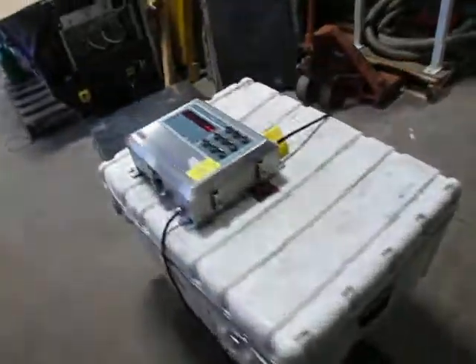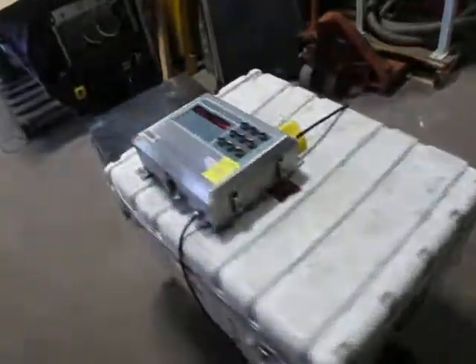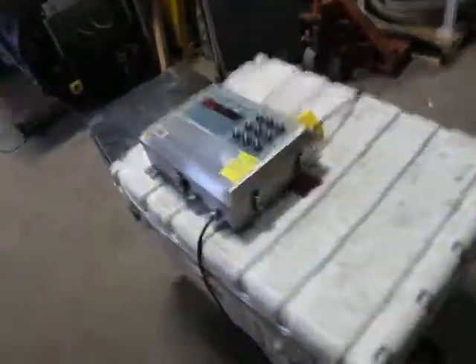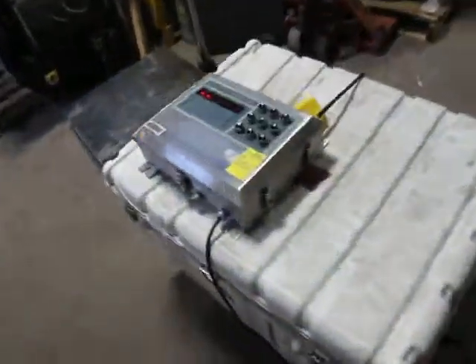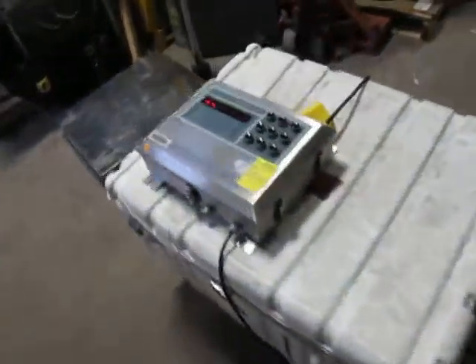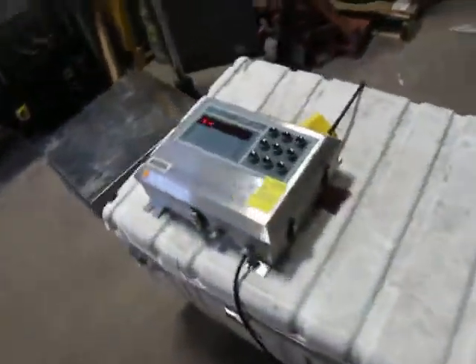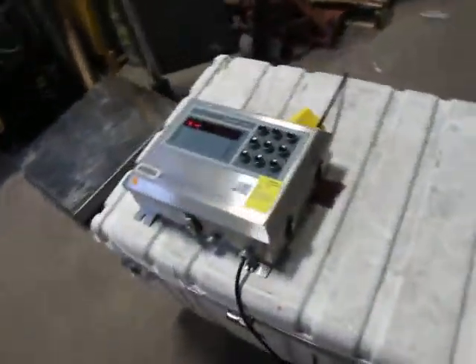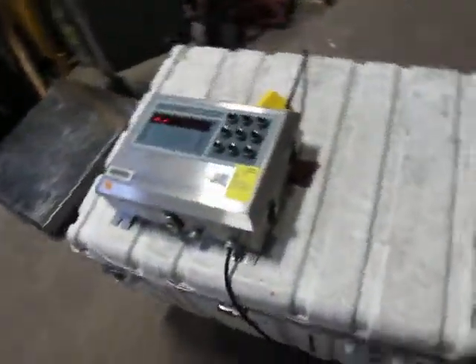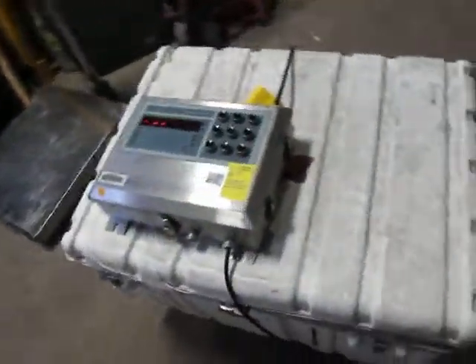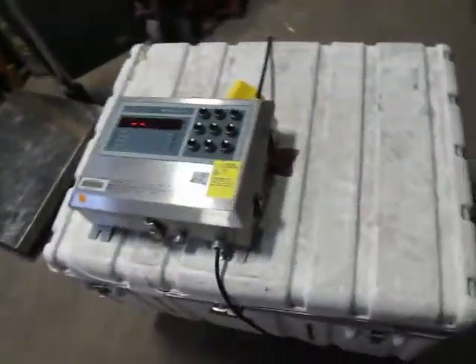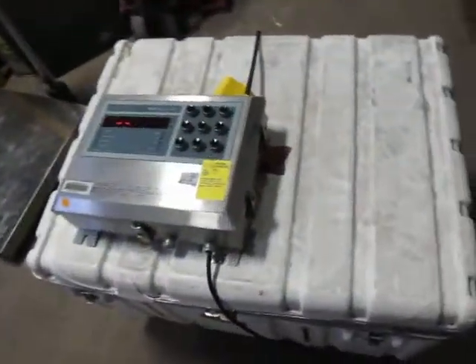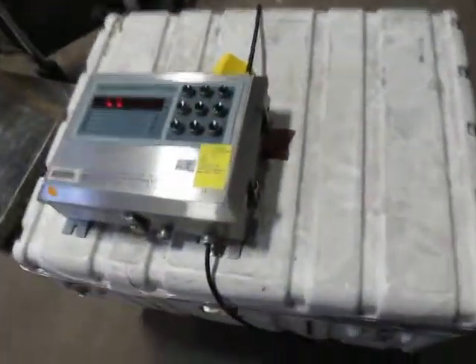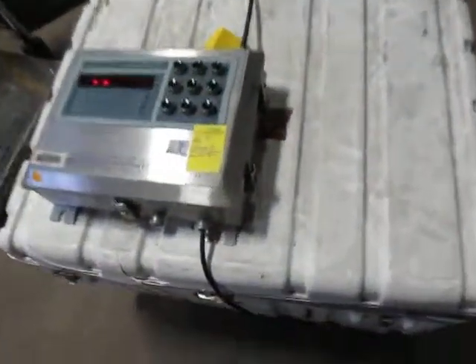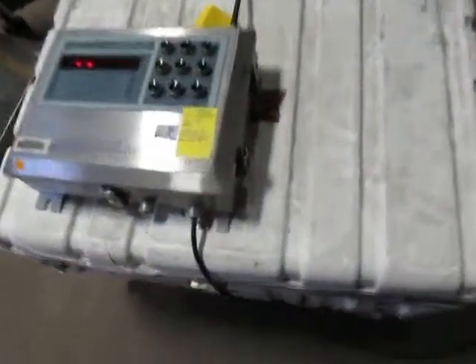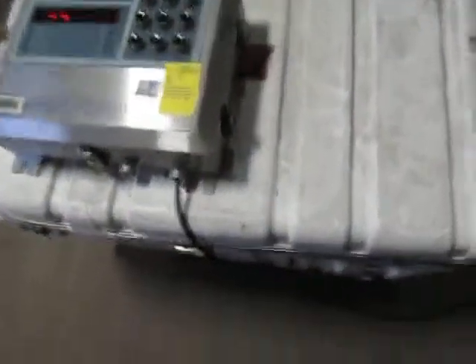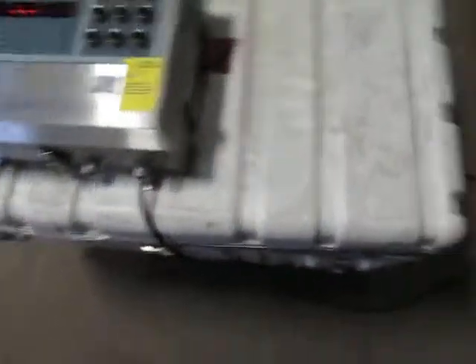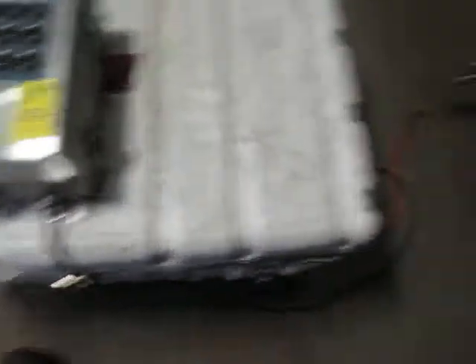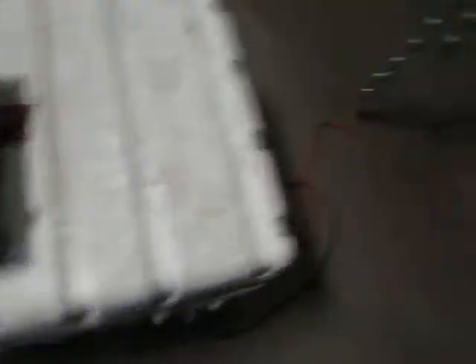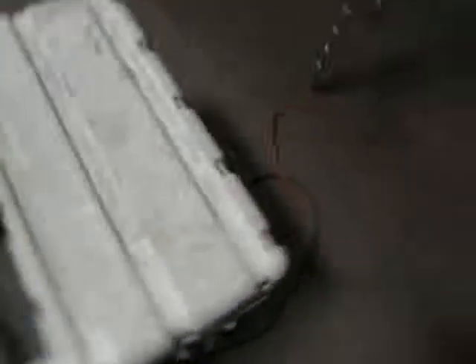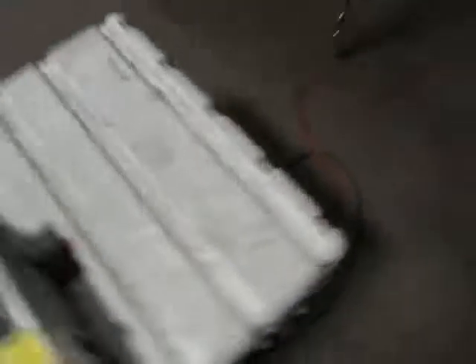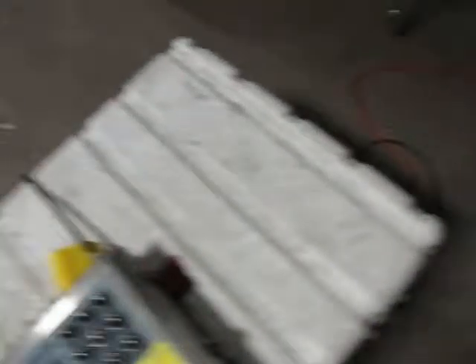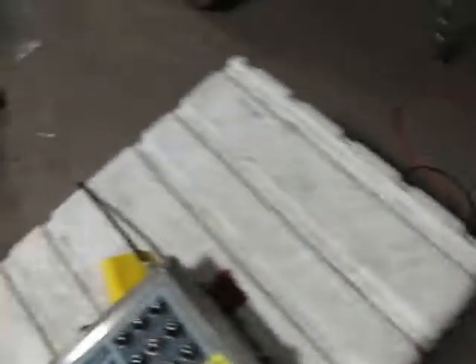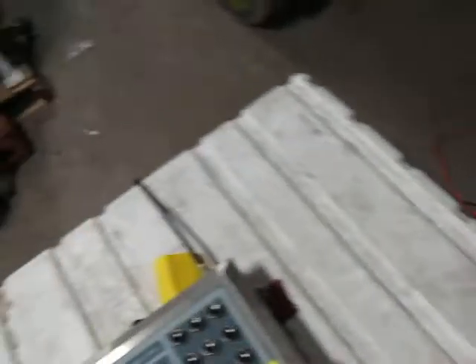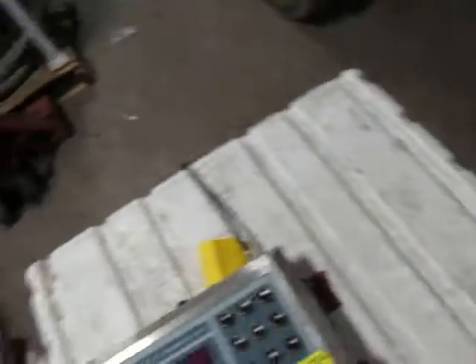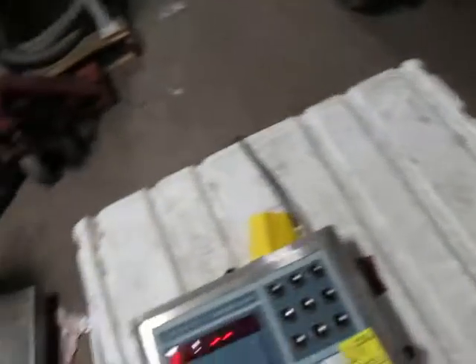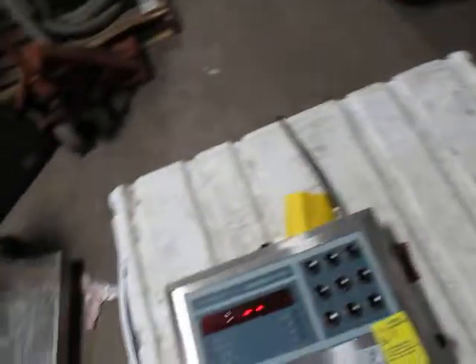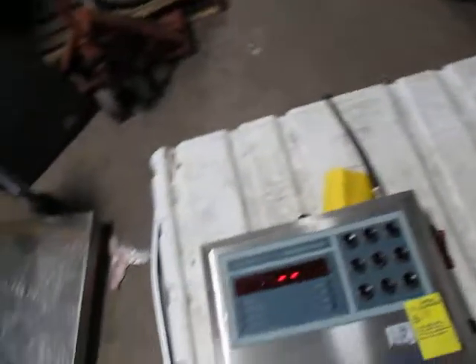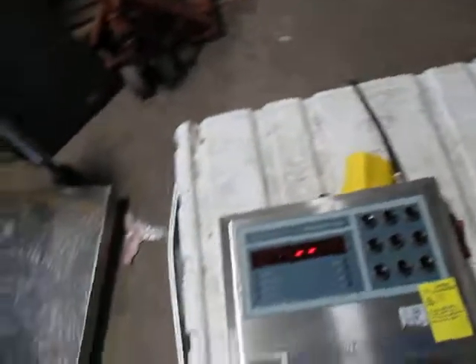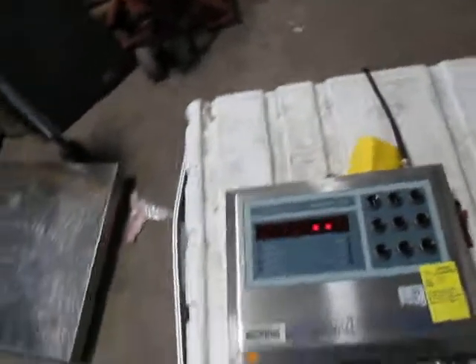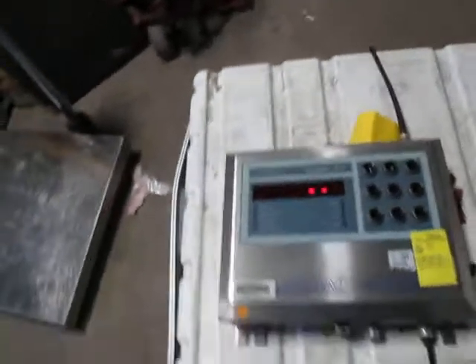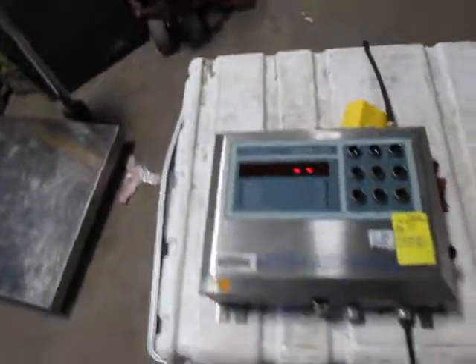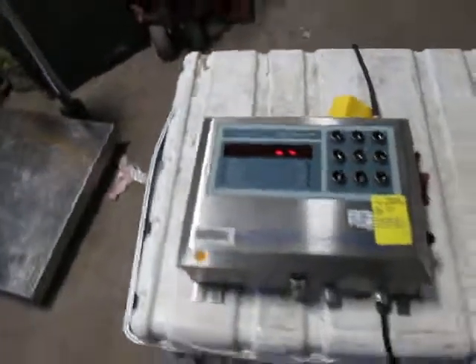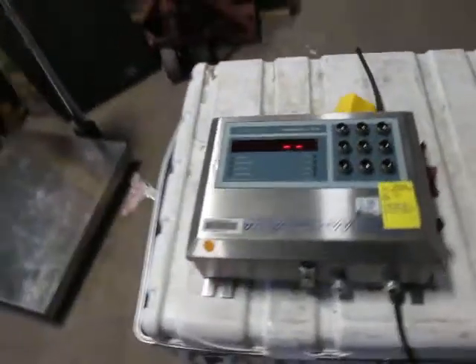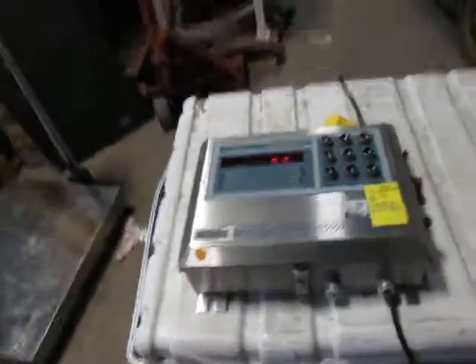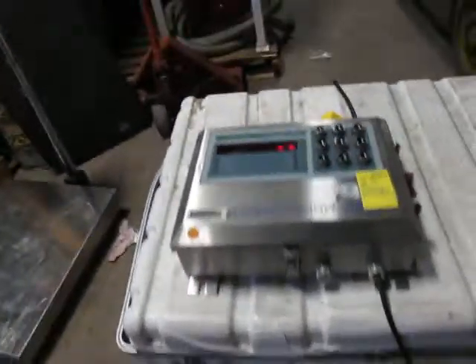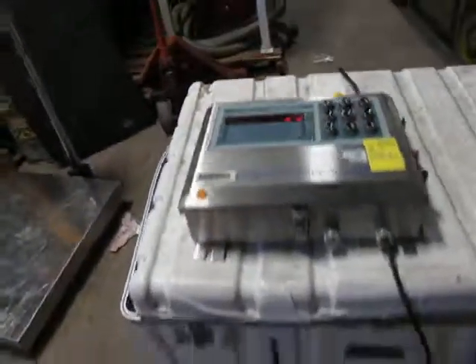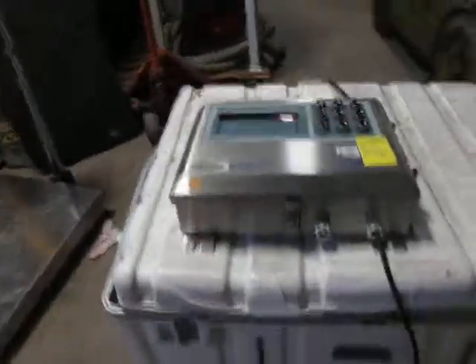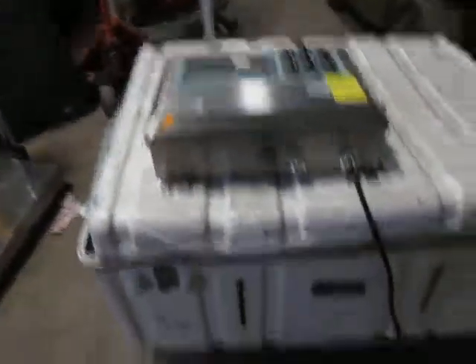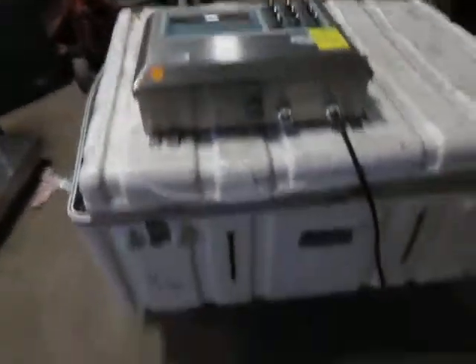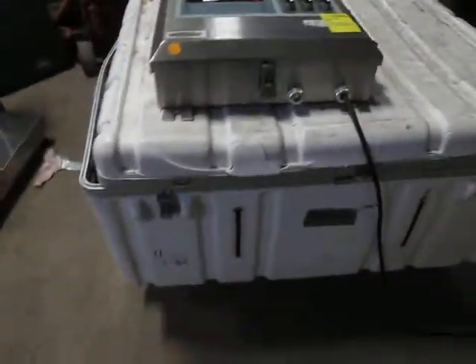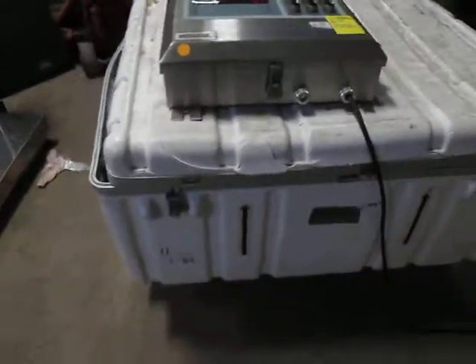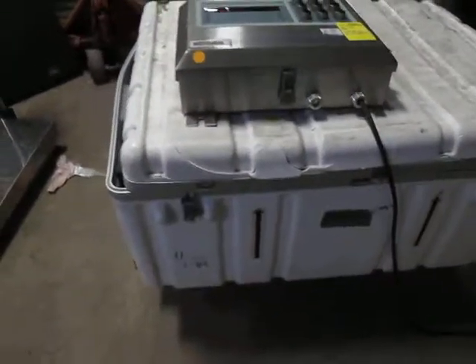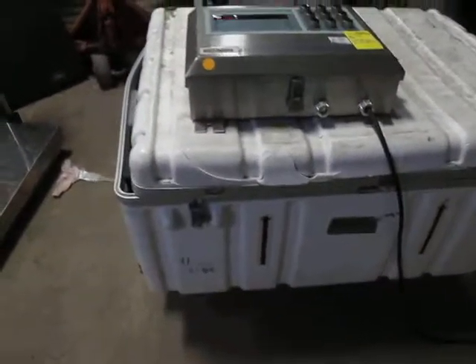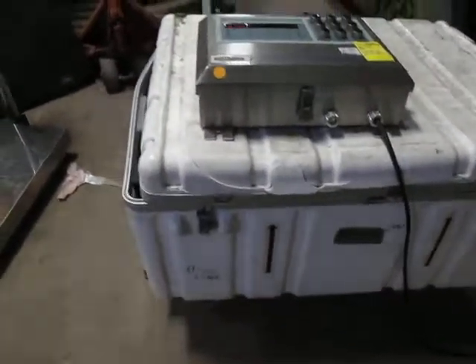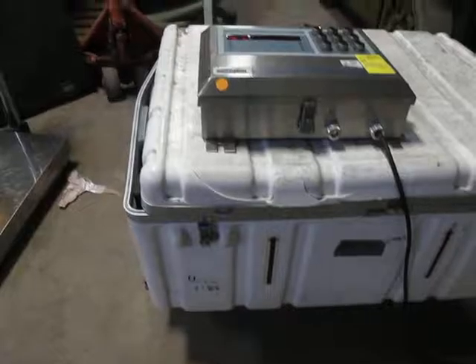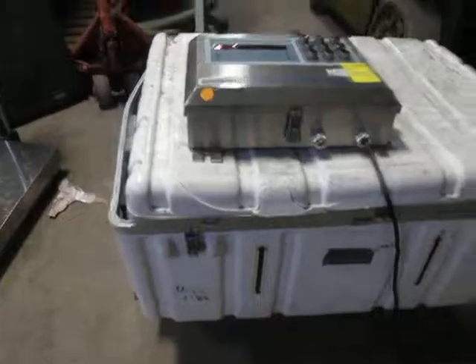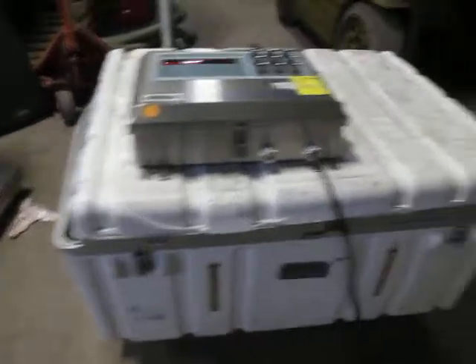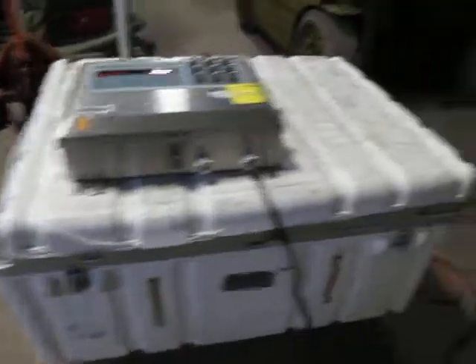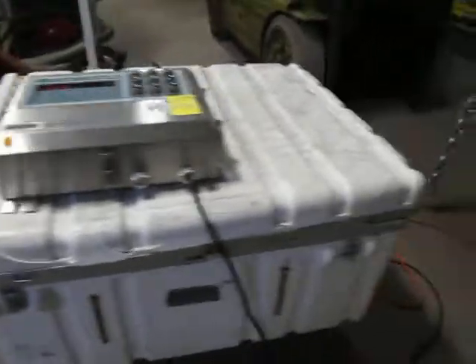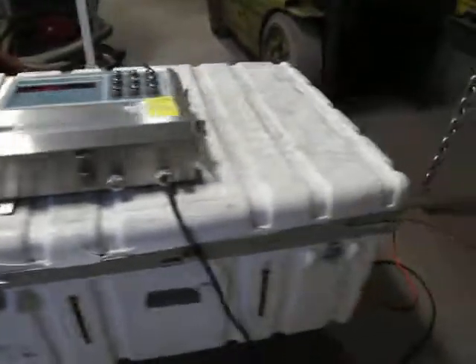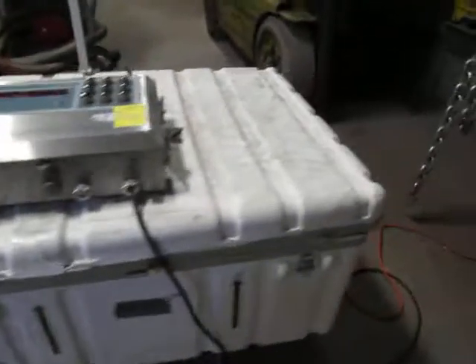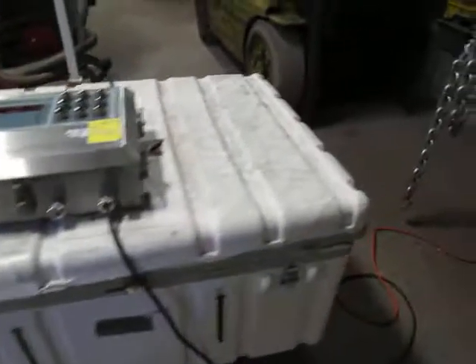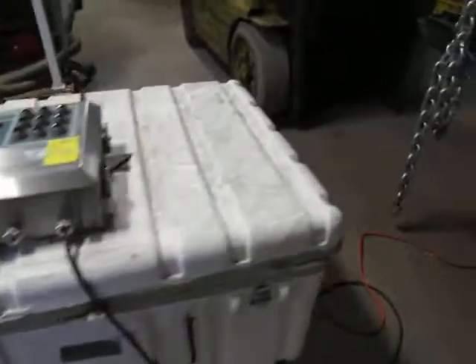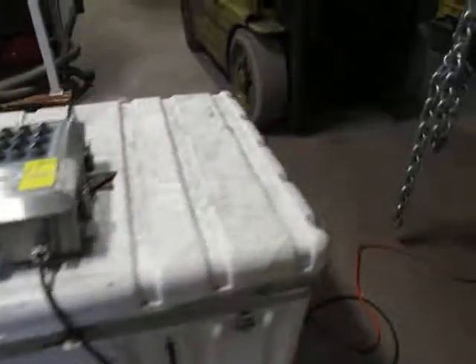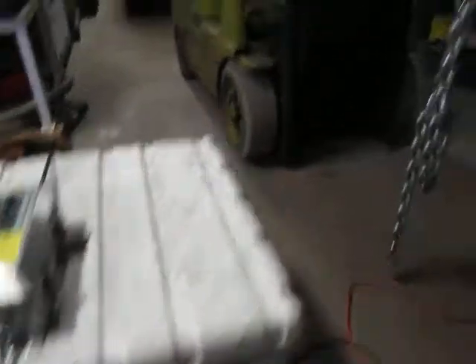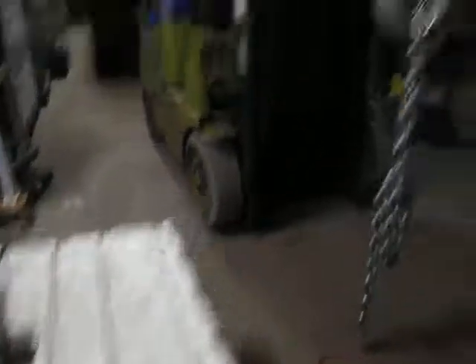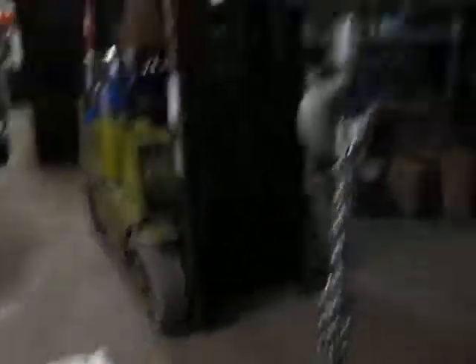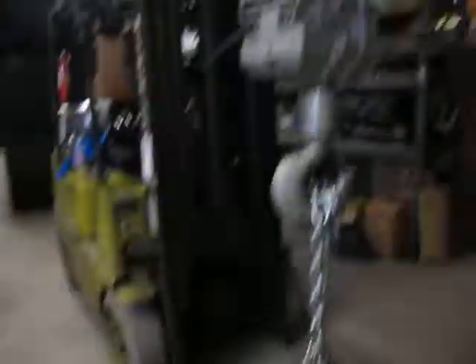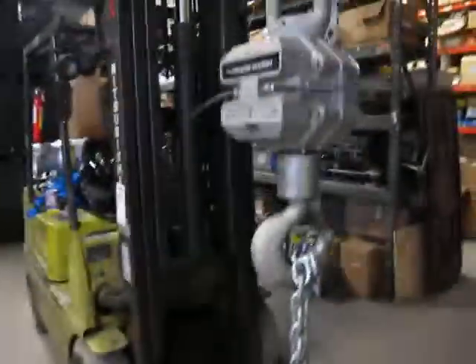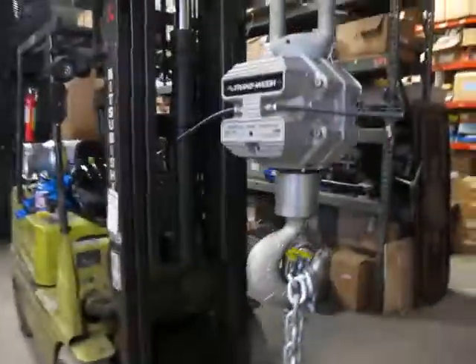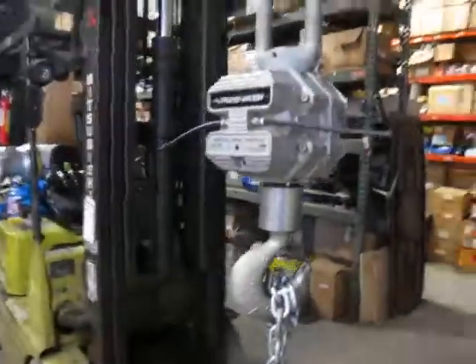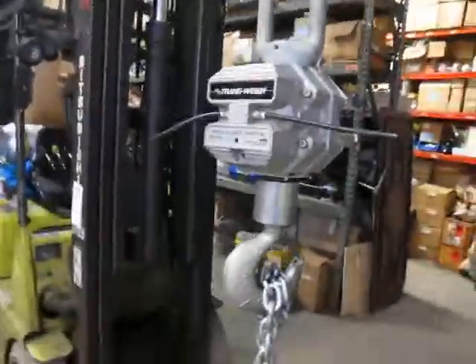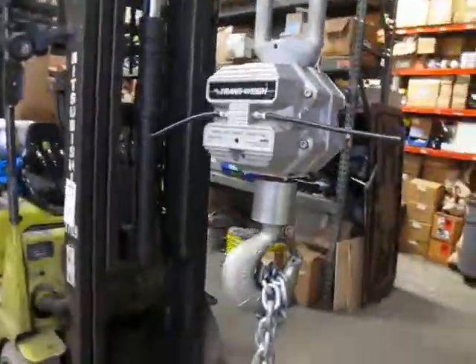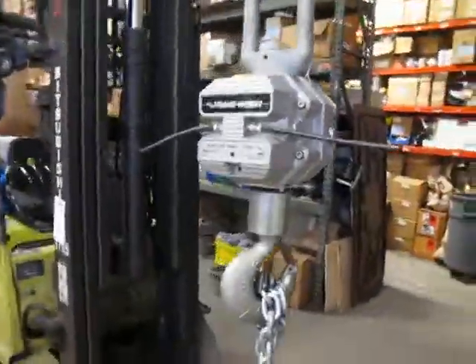If you have any questions, let me know. It comes with this case, and that's it. Thank you.